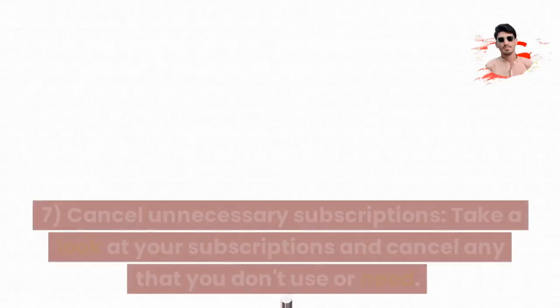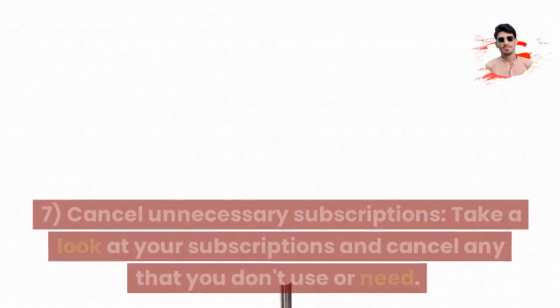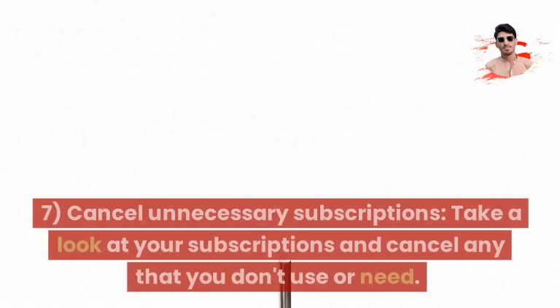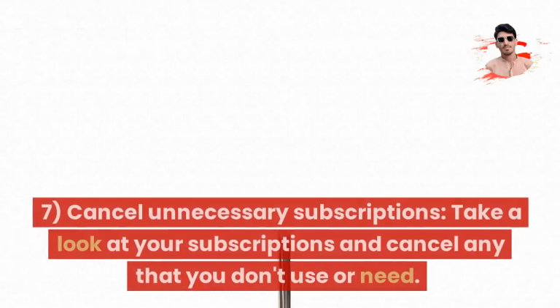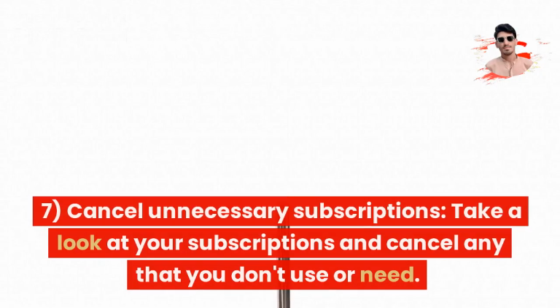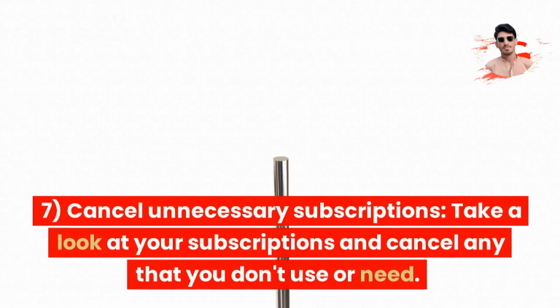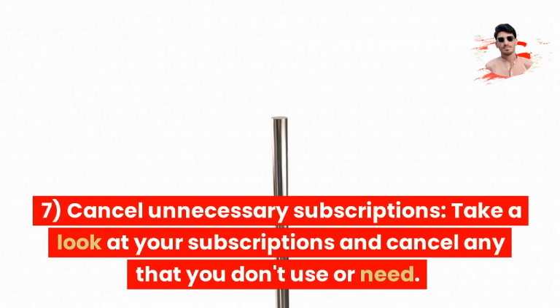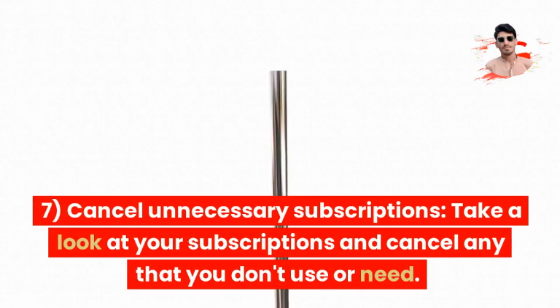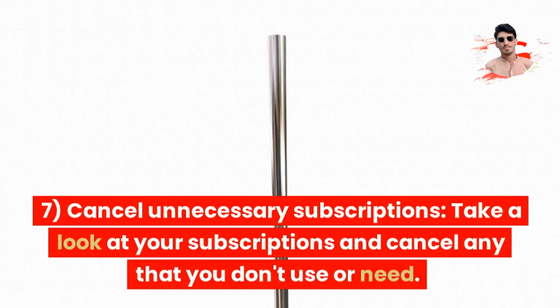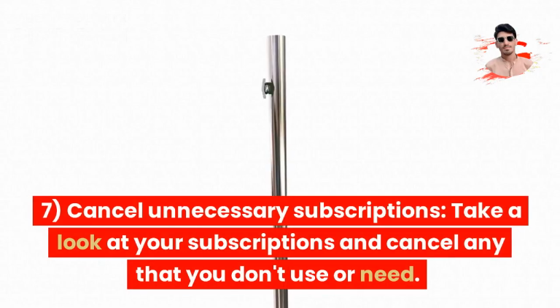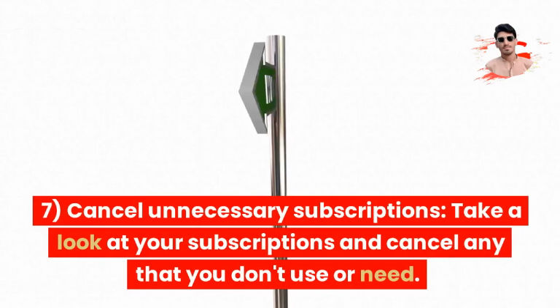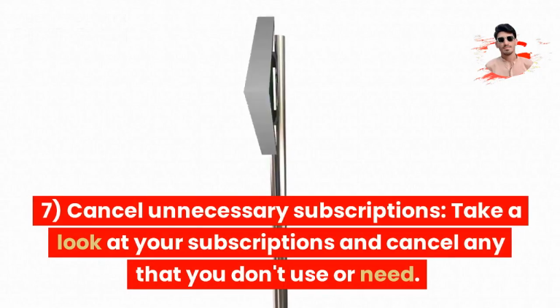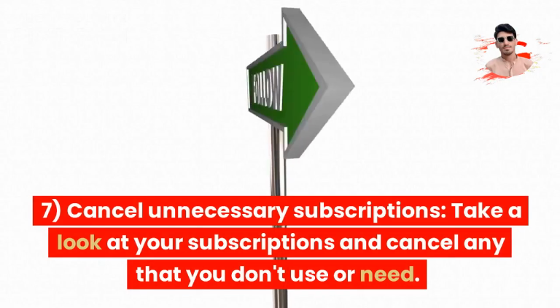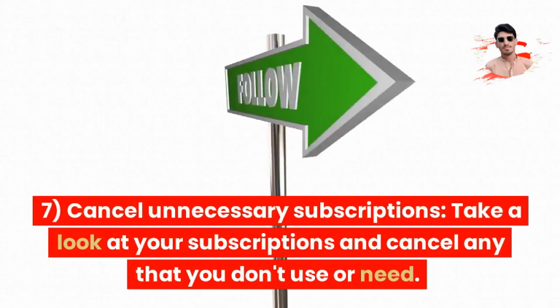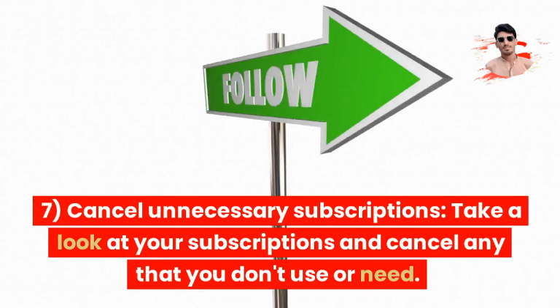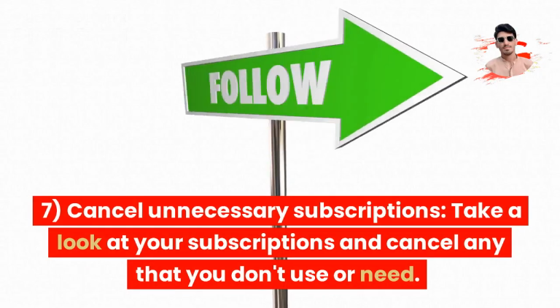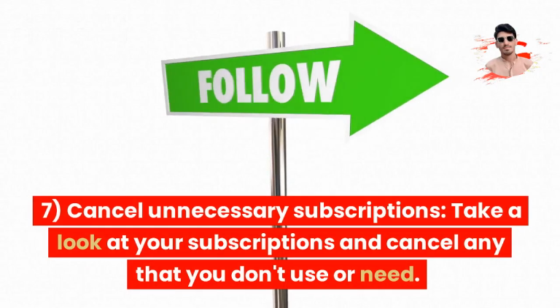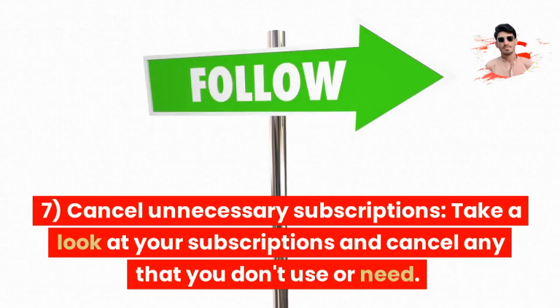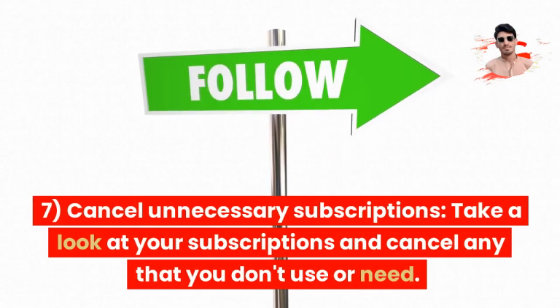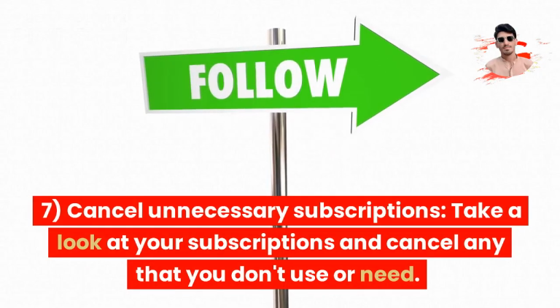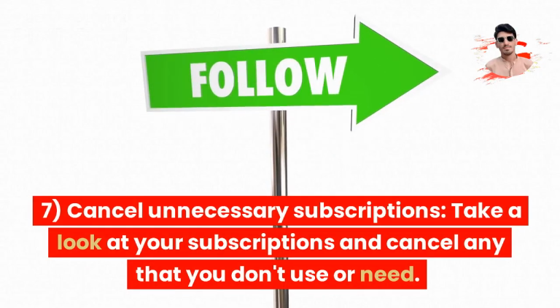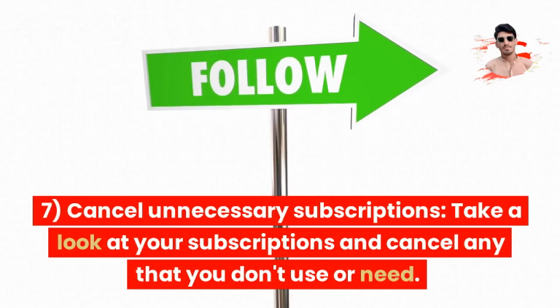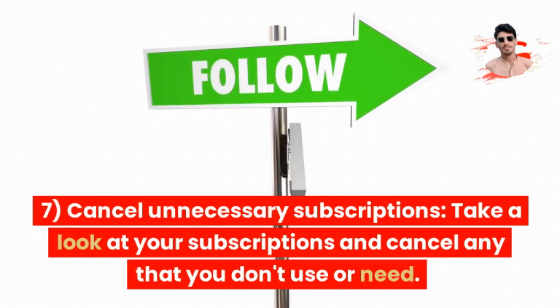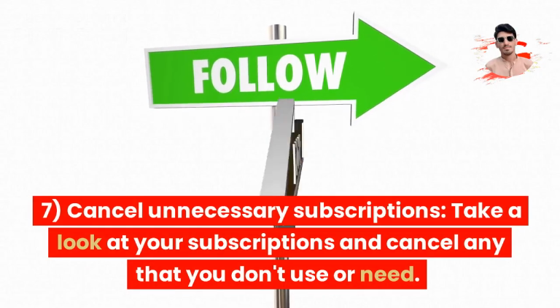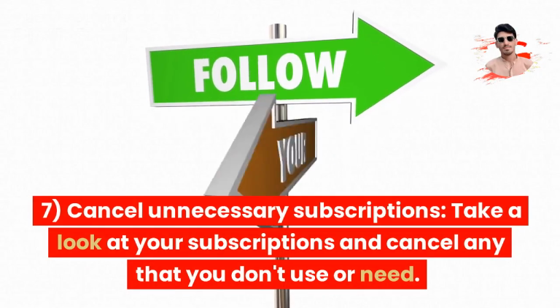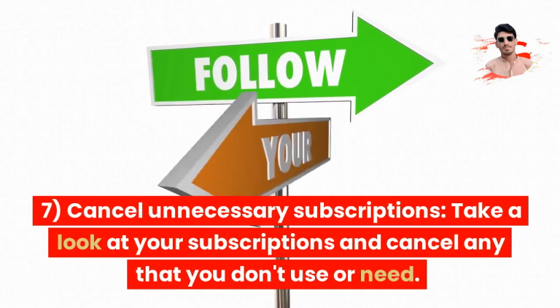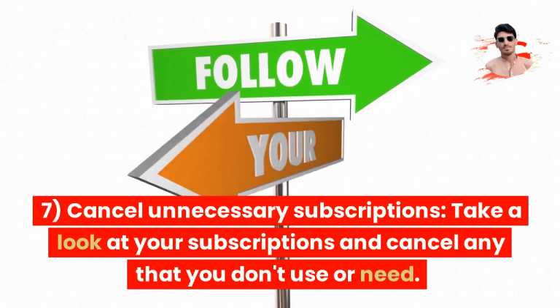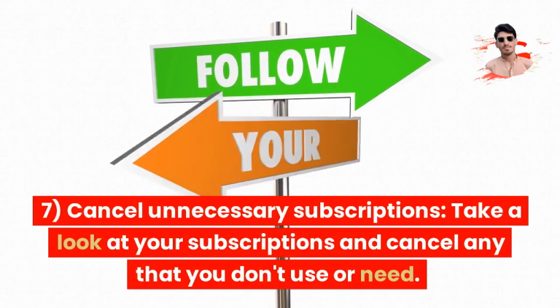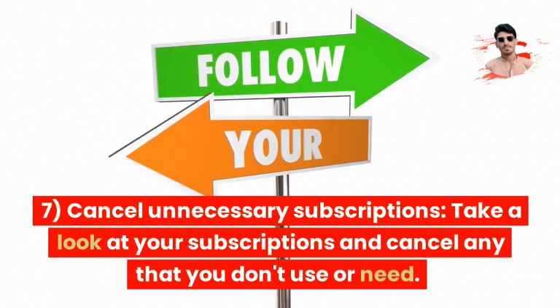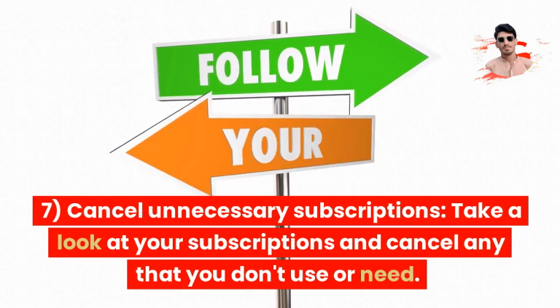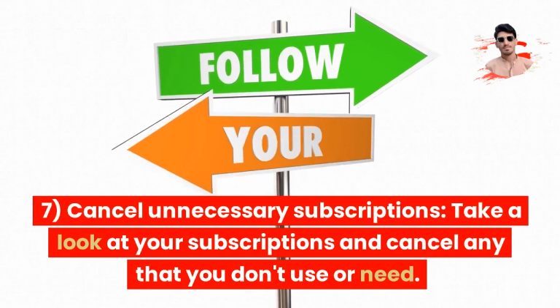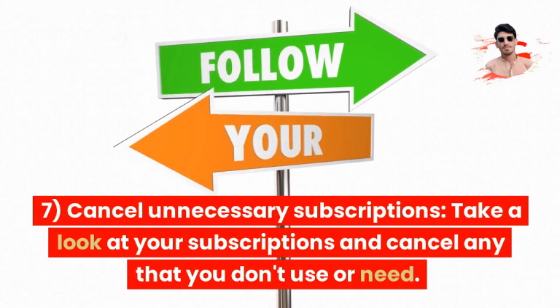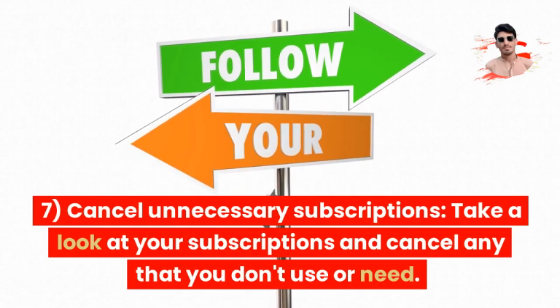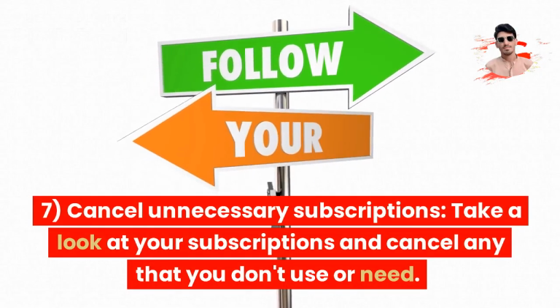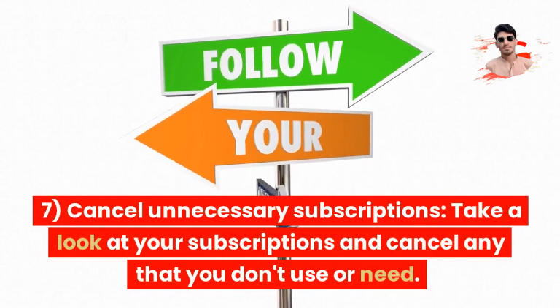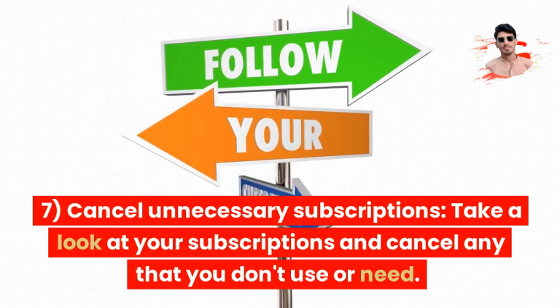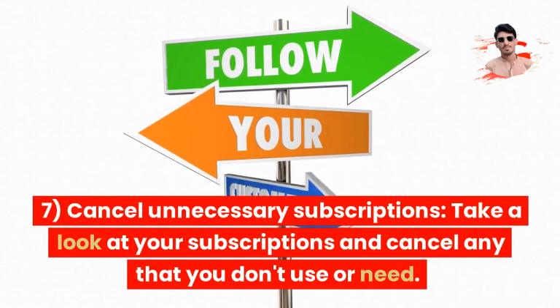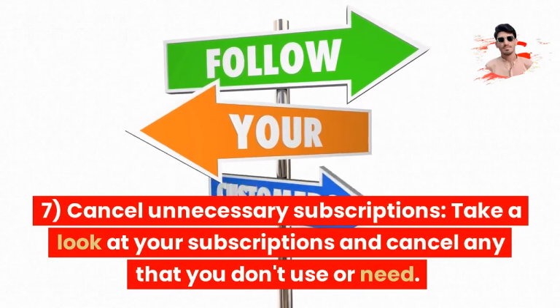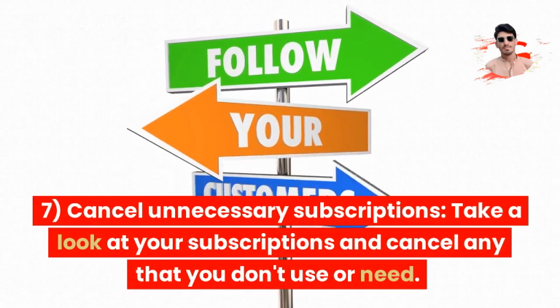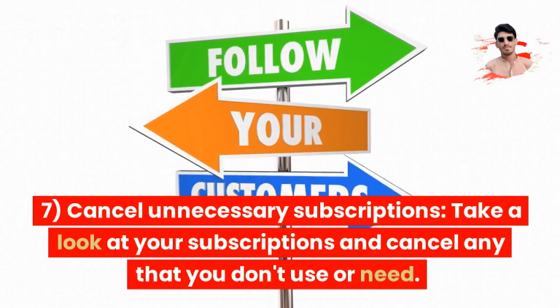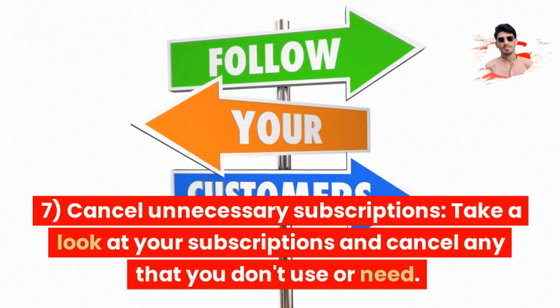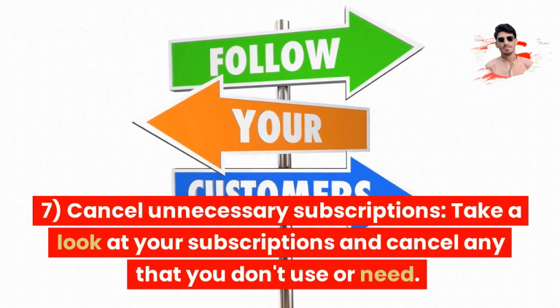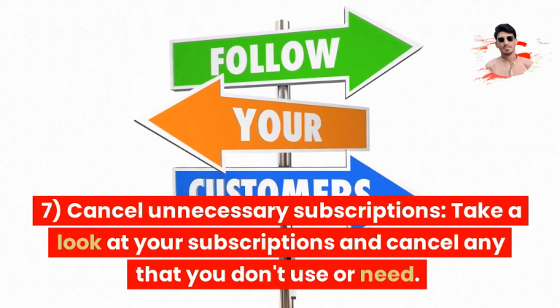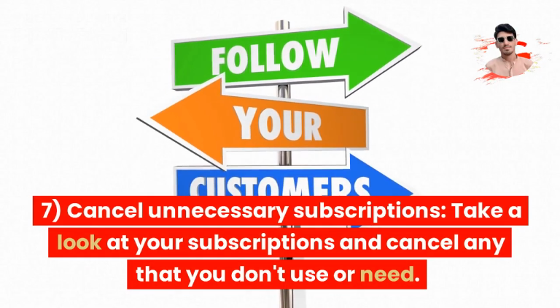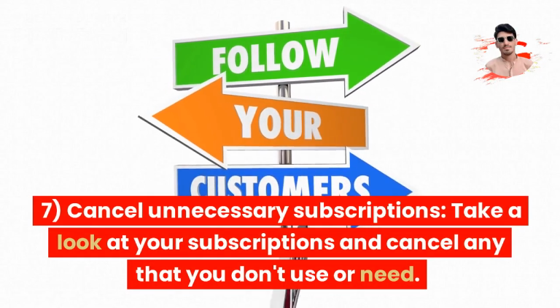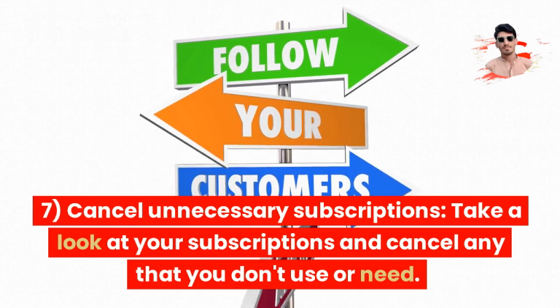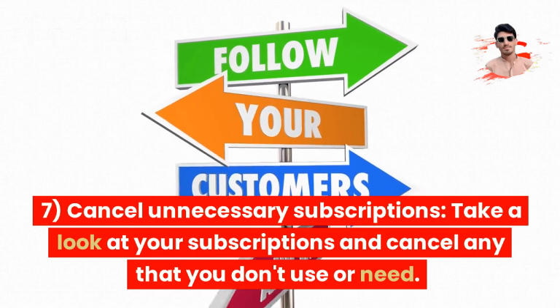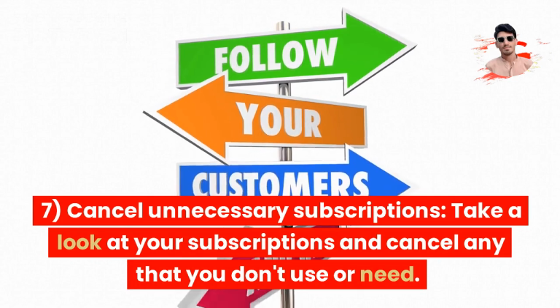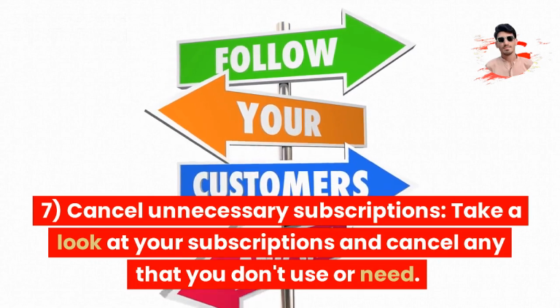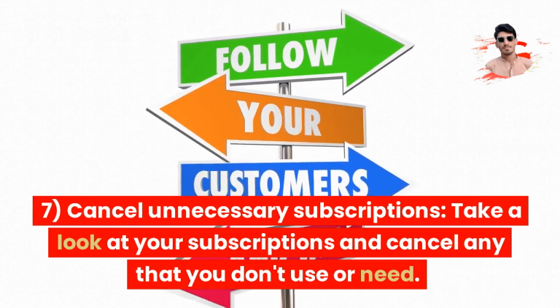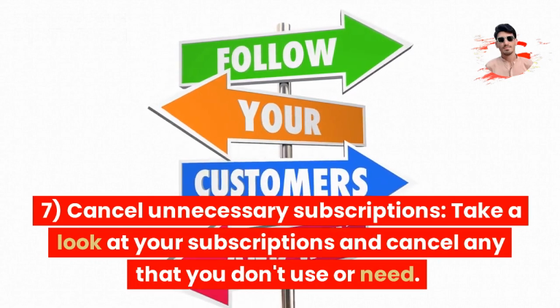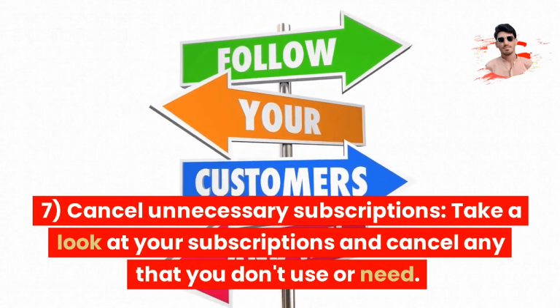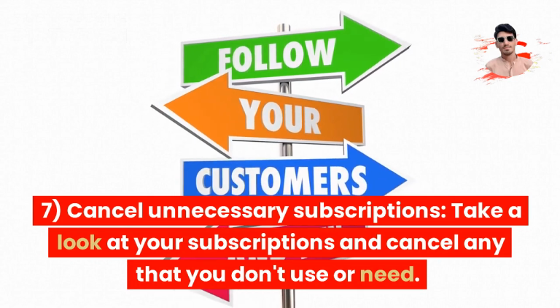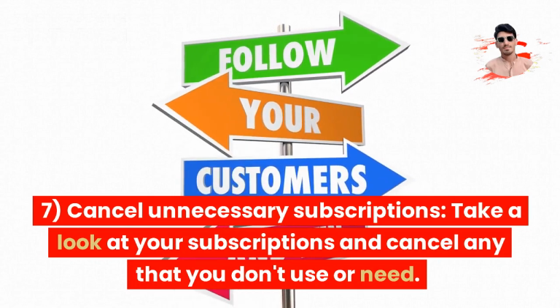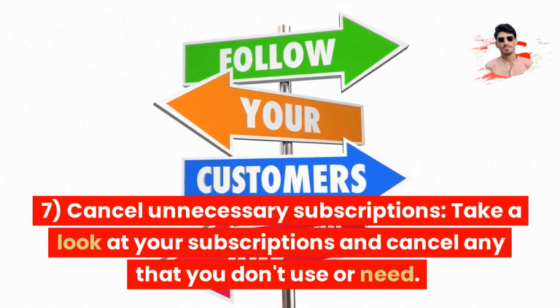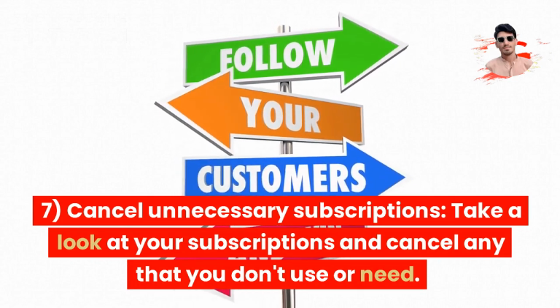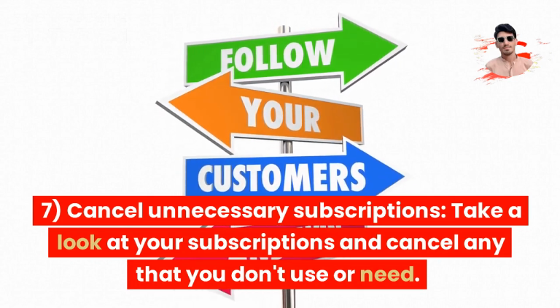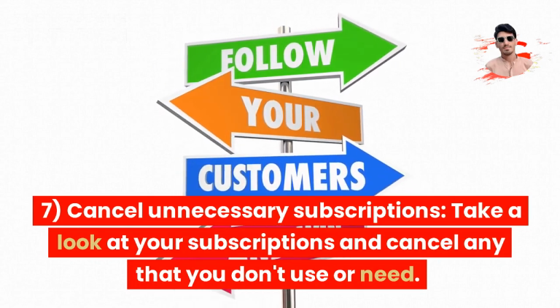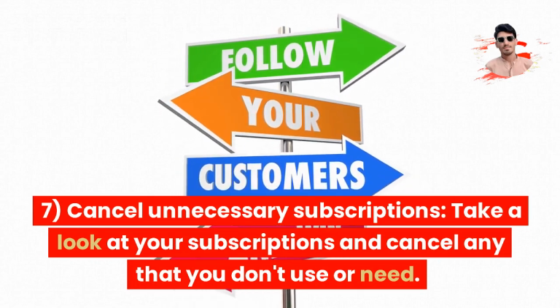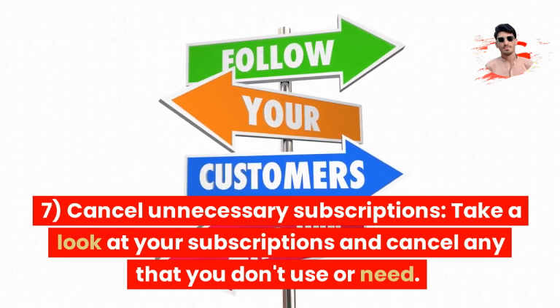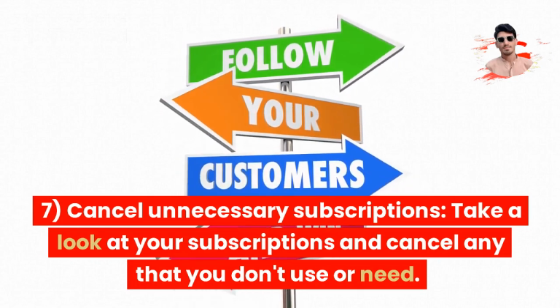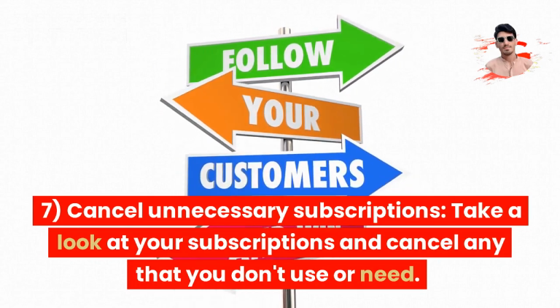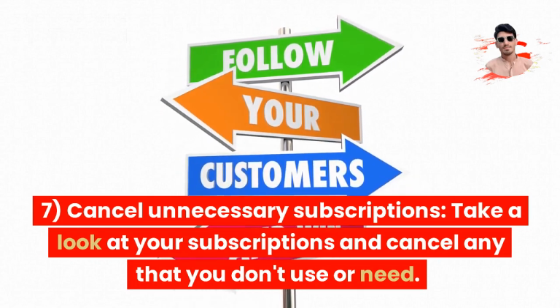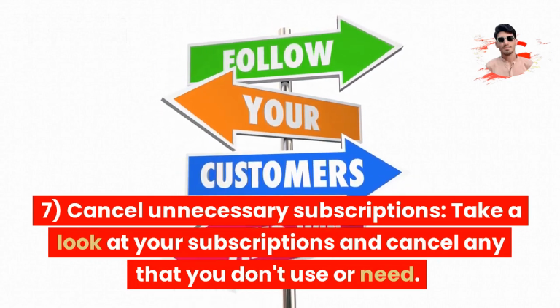Tip 7: Cancel unnecessary subscriptions. Take a look at your subscriptions and cancel any that you don't use or need.